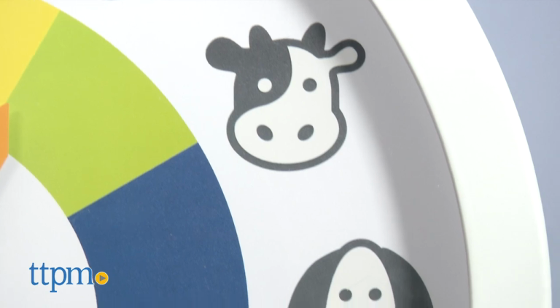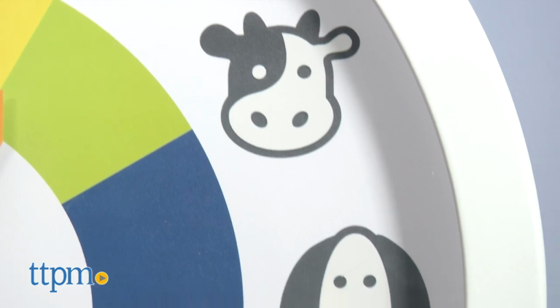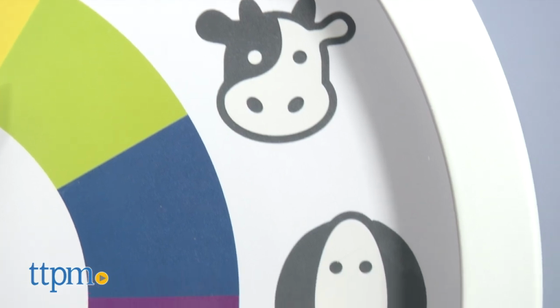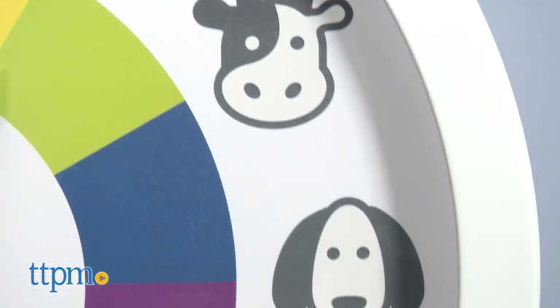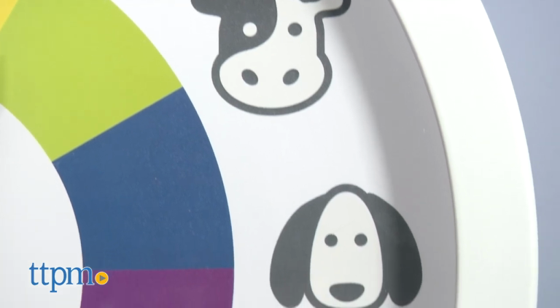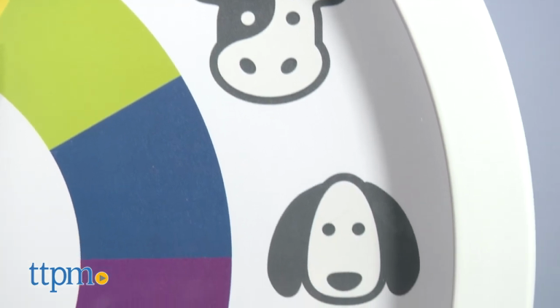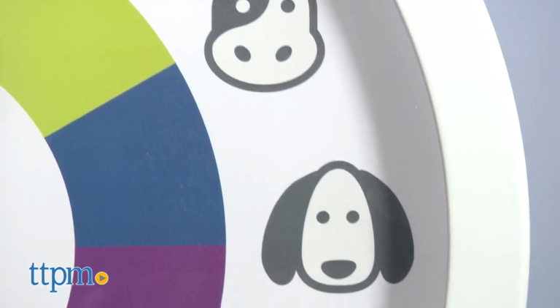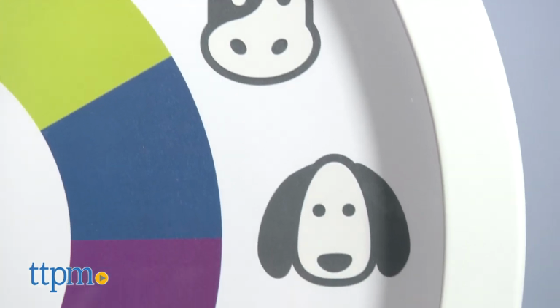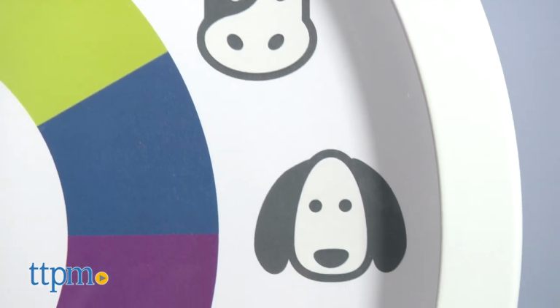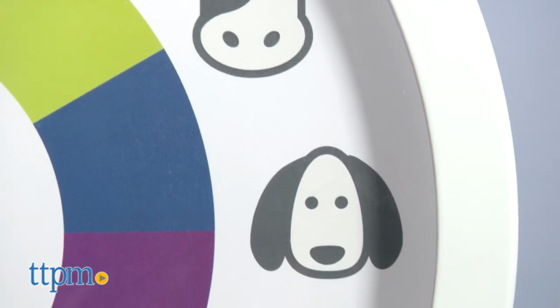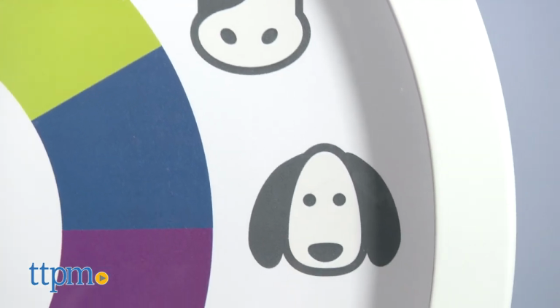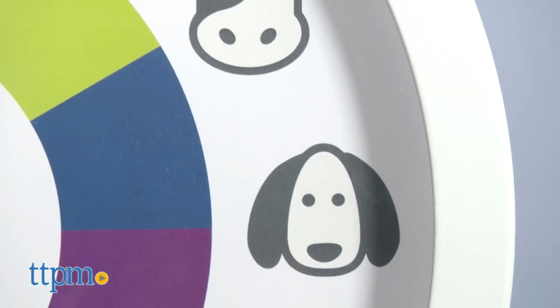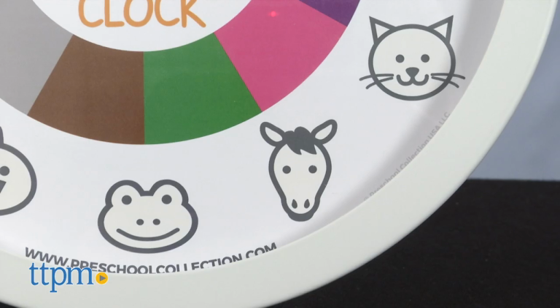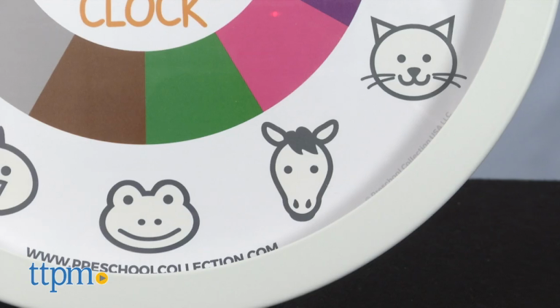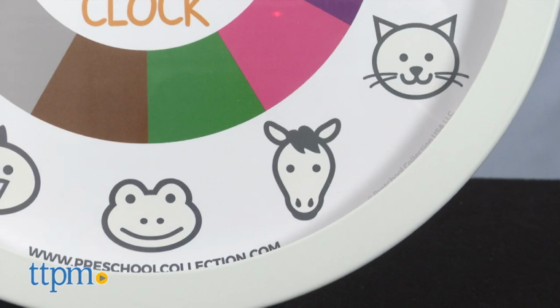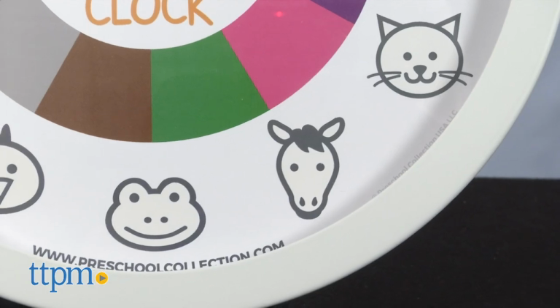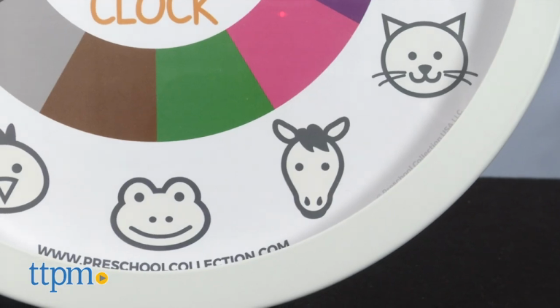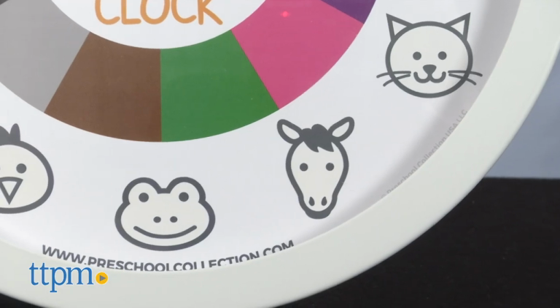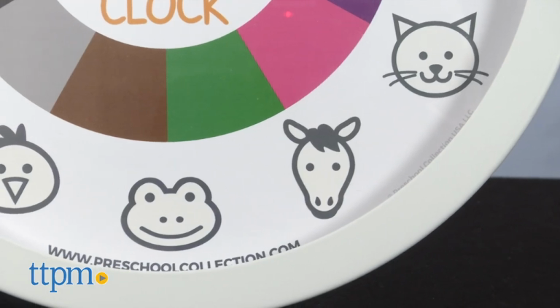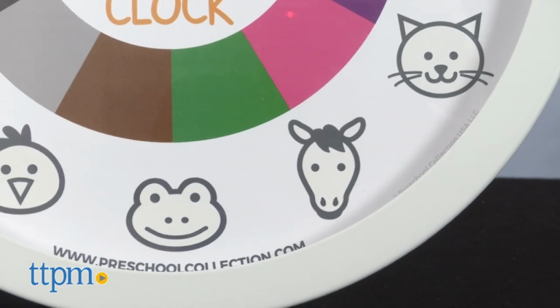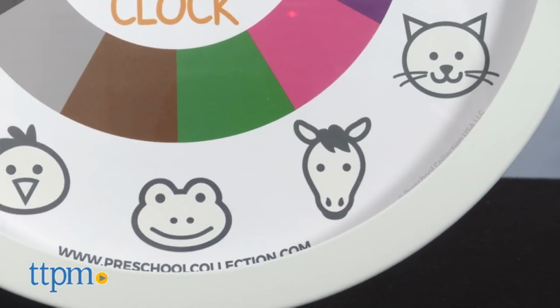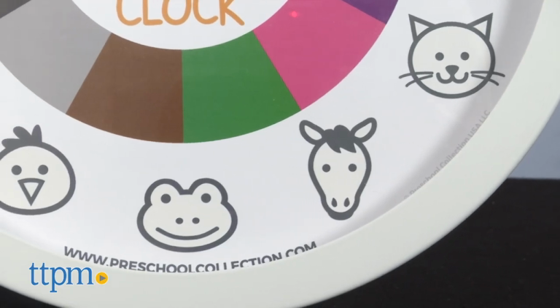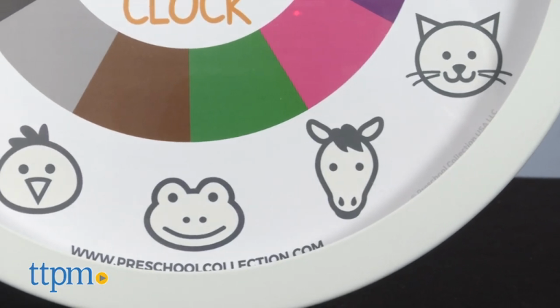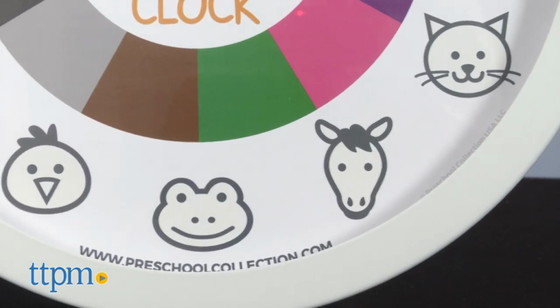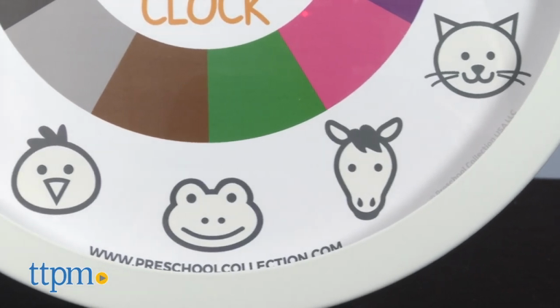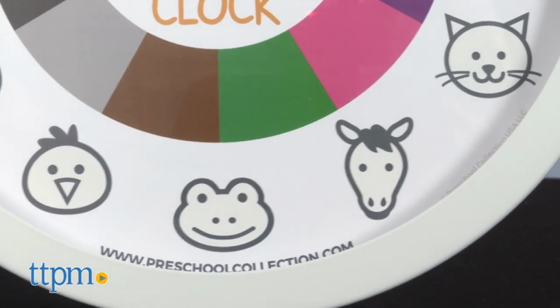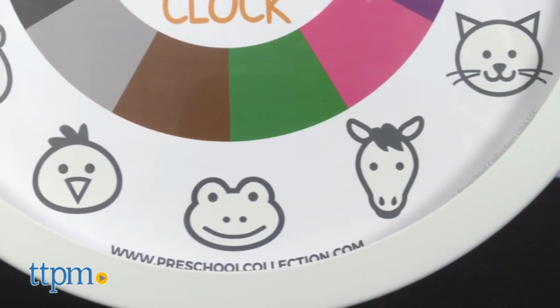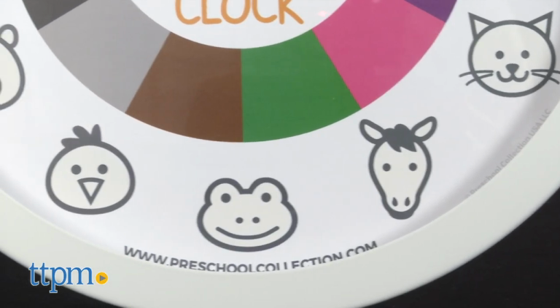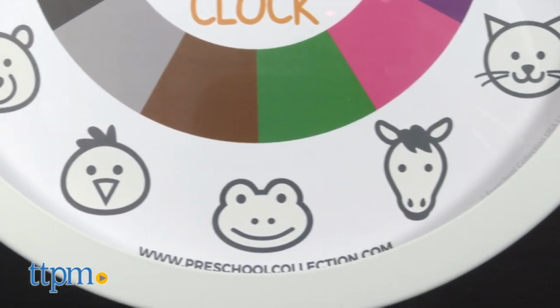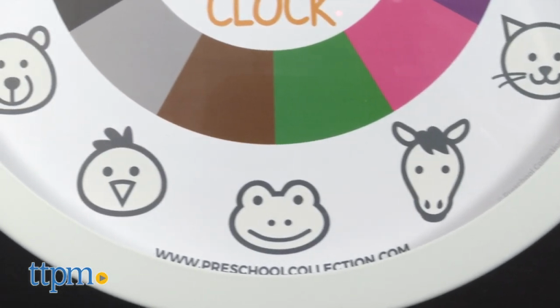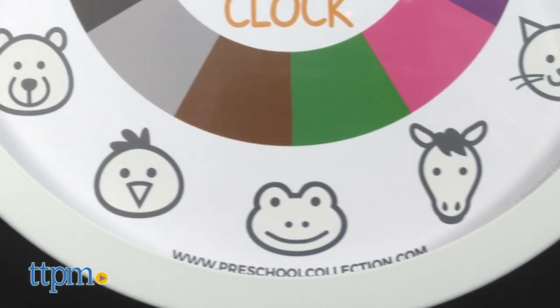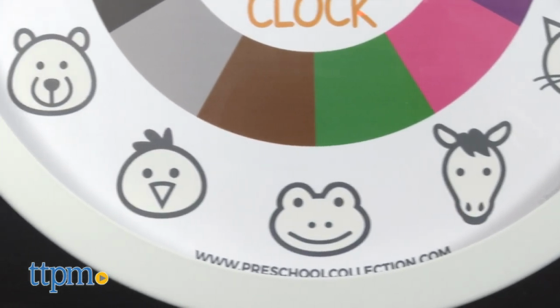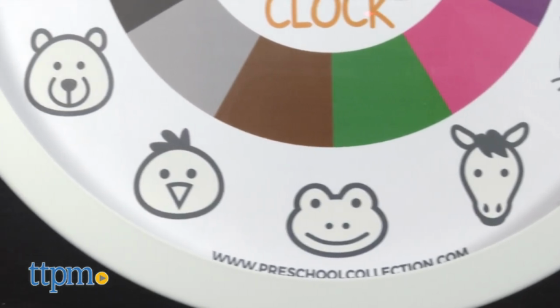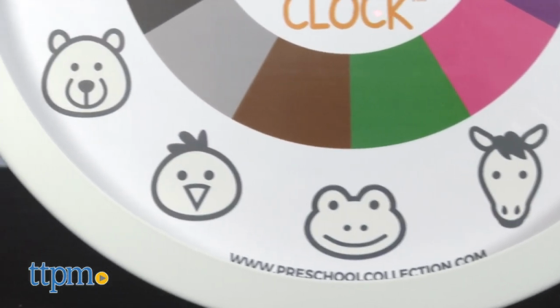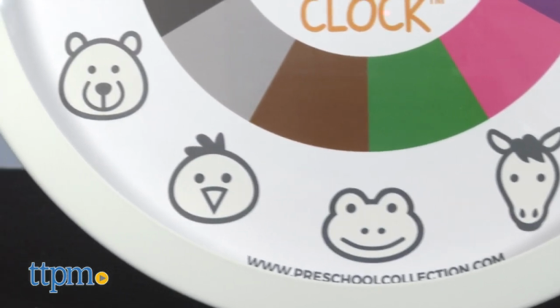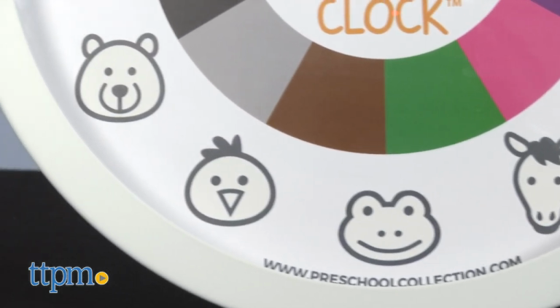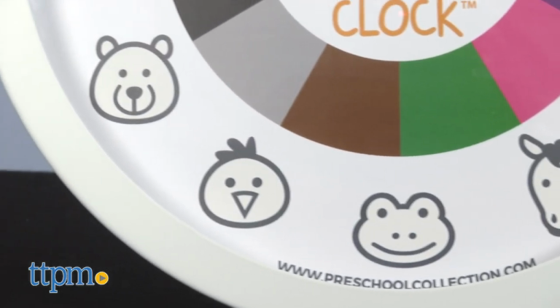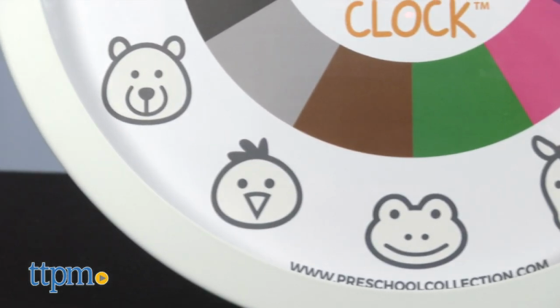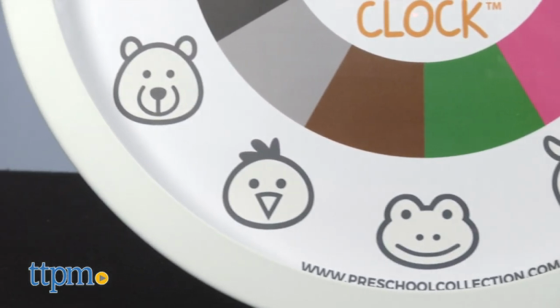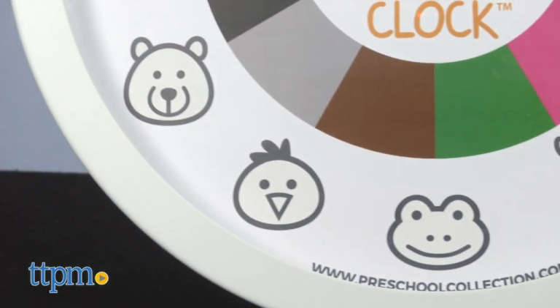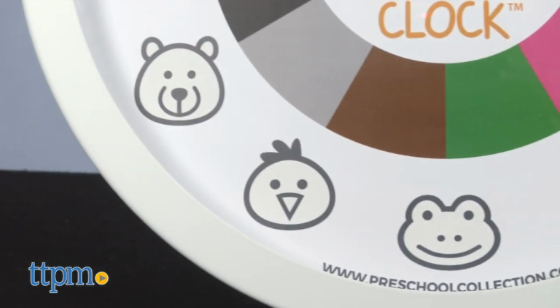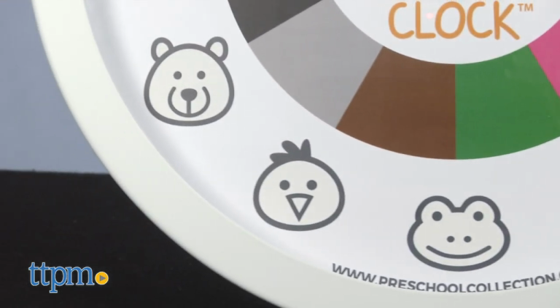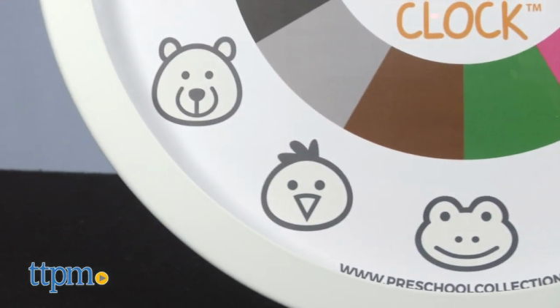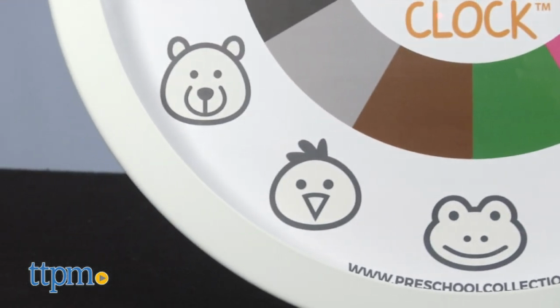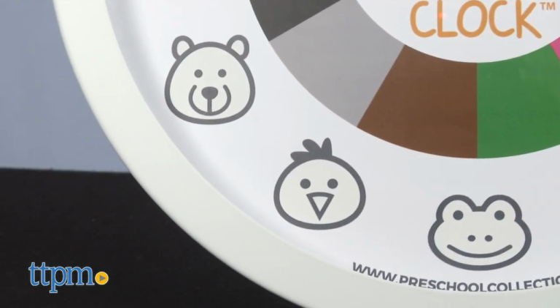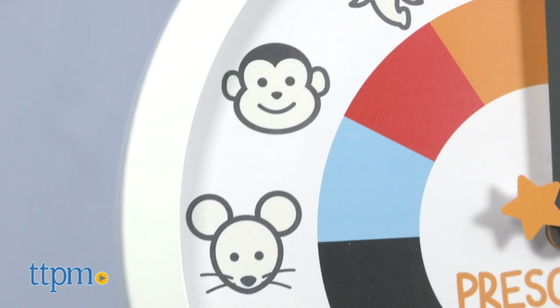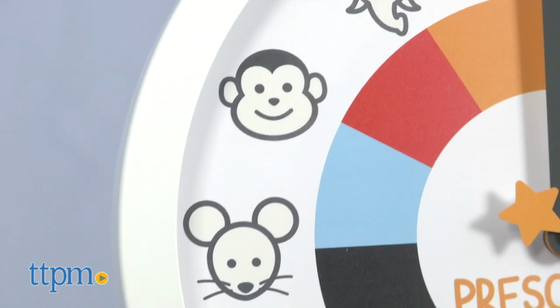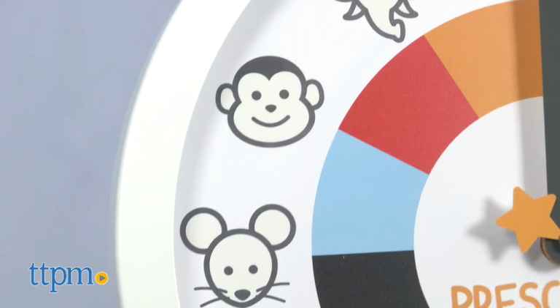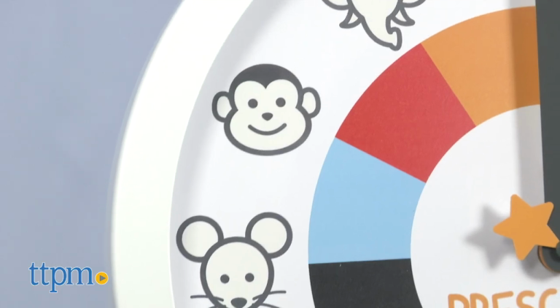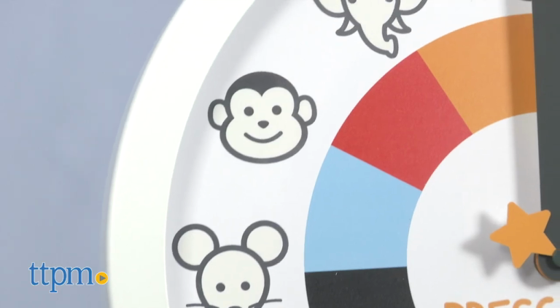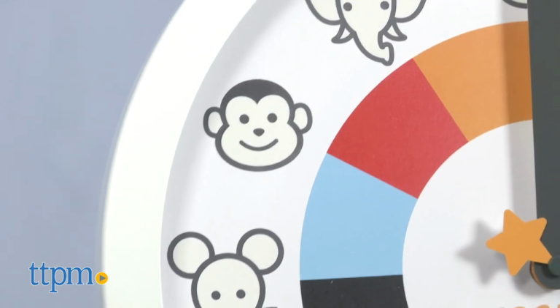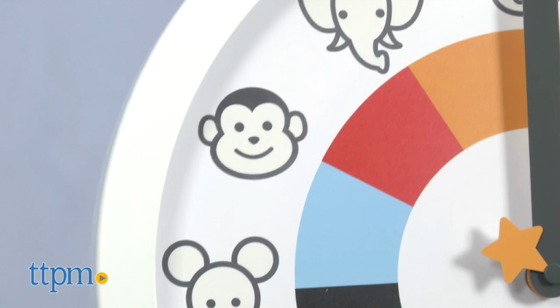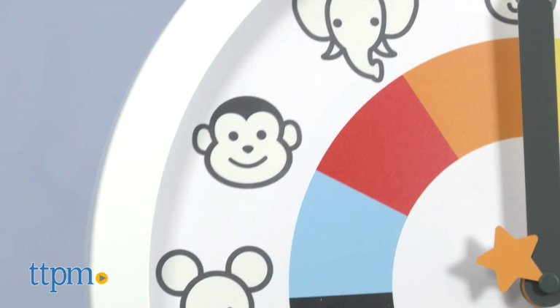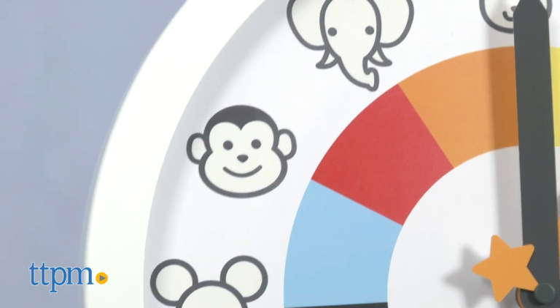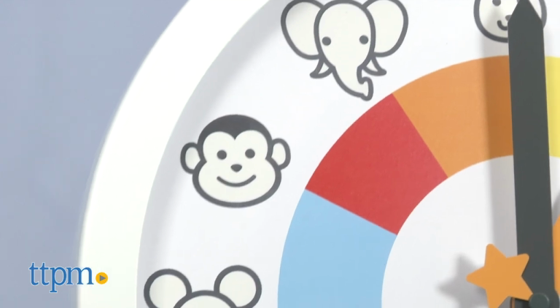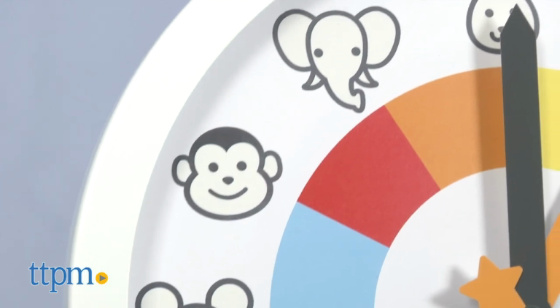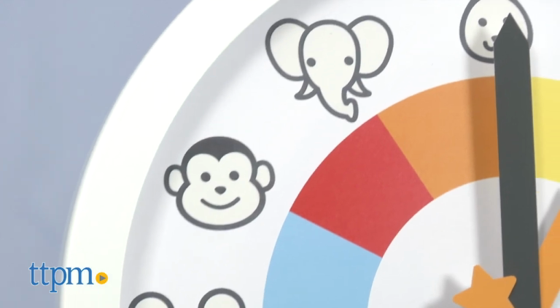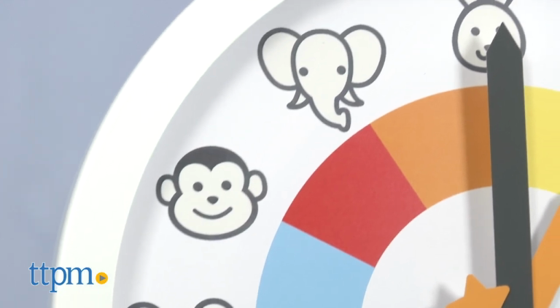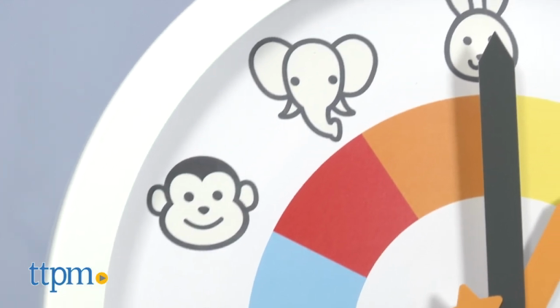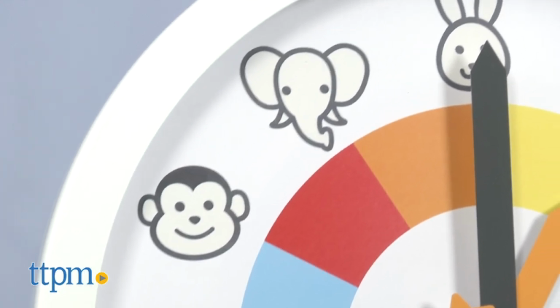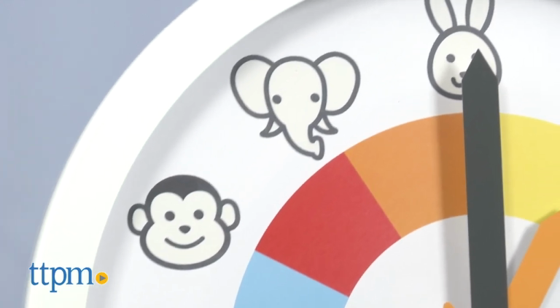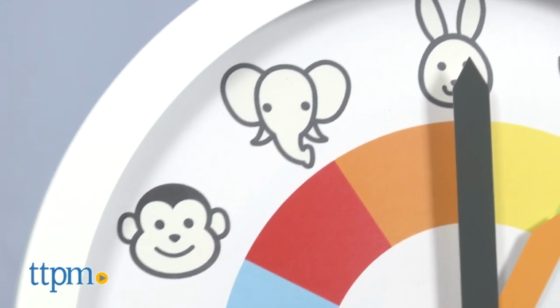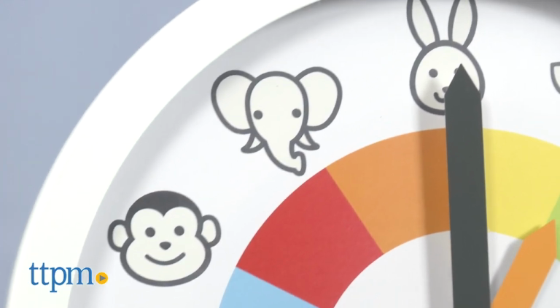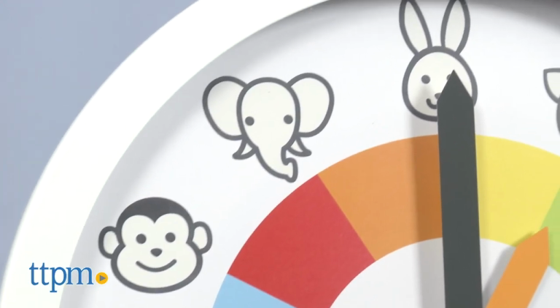With both of these, there are no numbers. Instead, kids see glow-in-the-dark animal icons and a ring of colors.